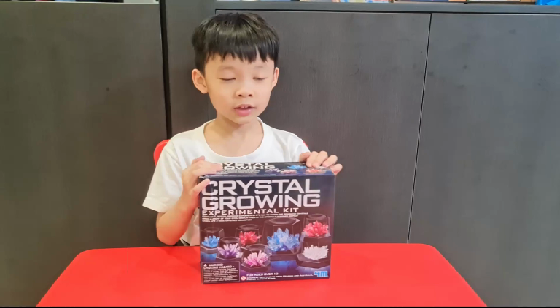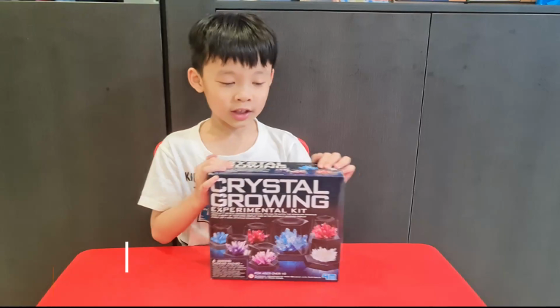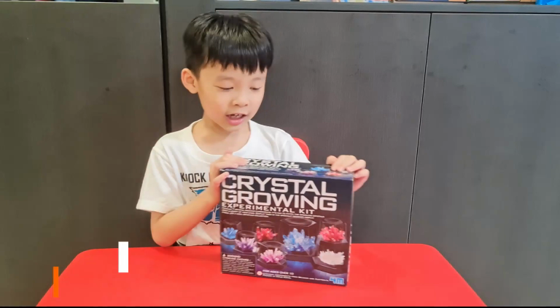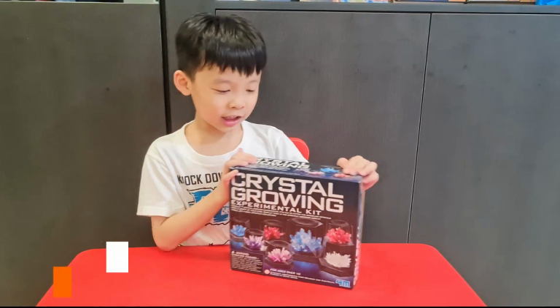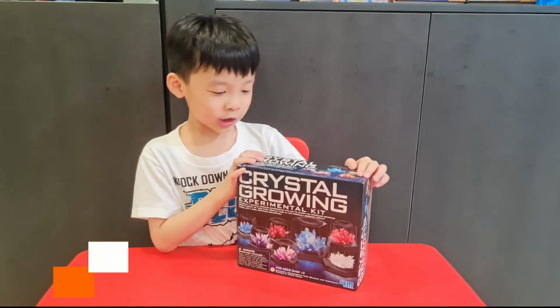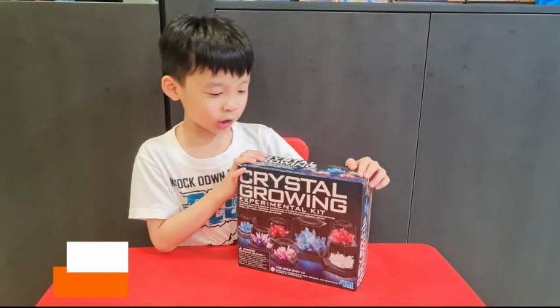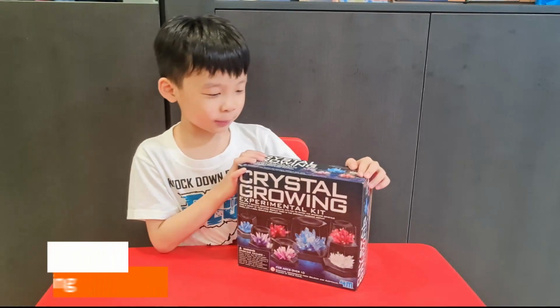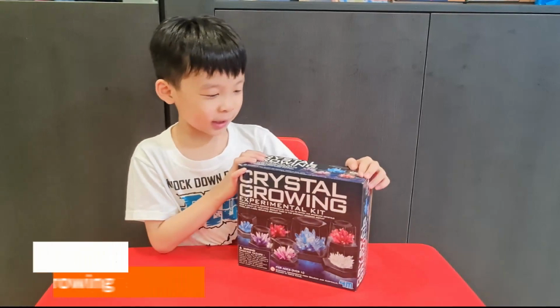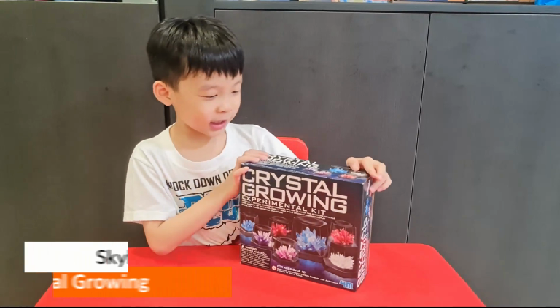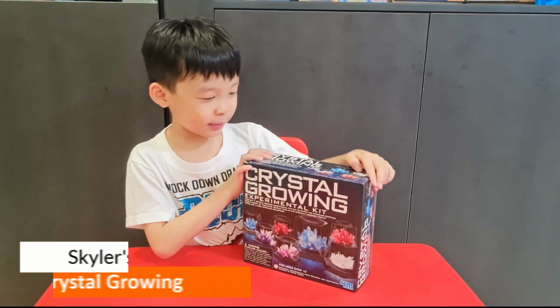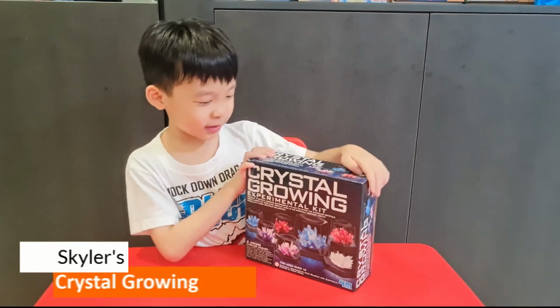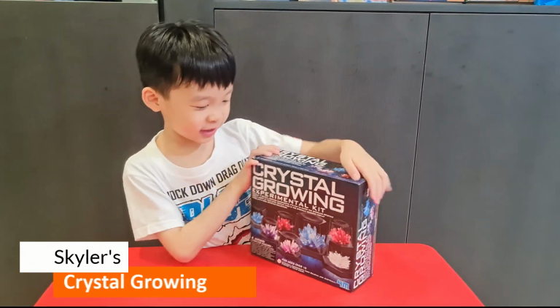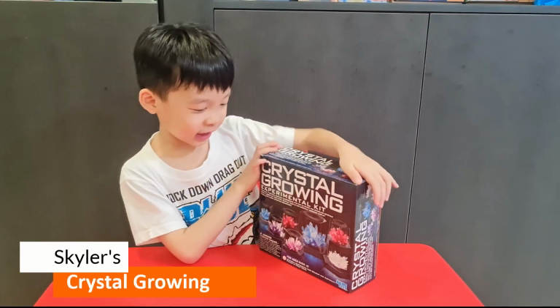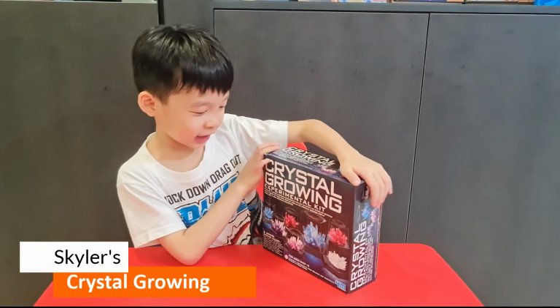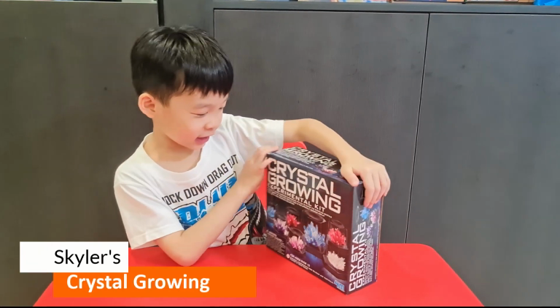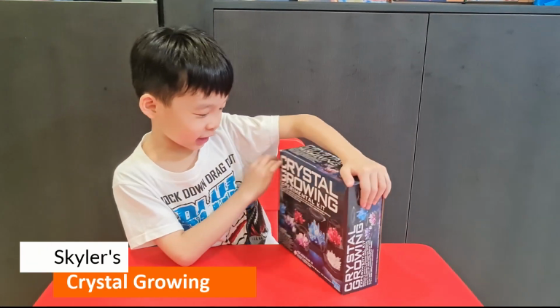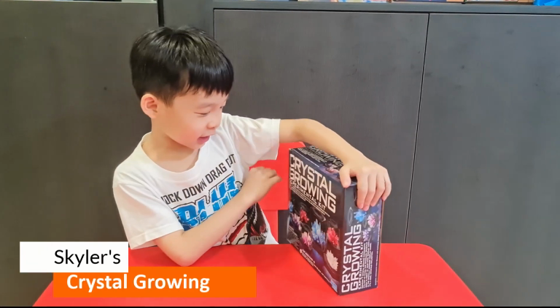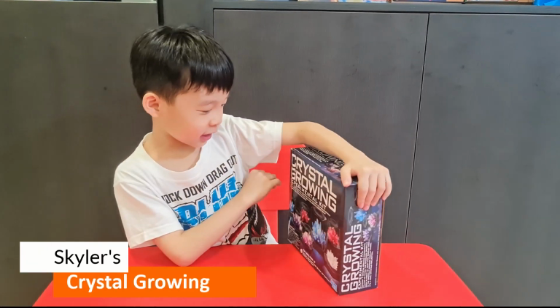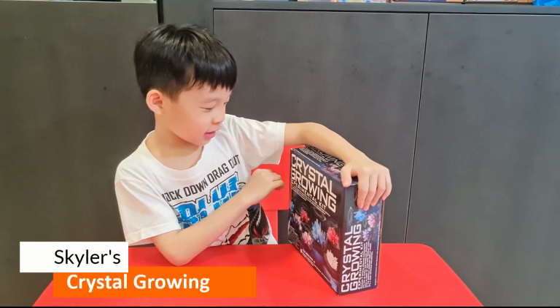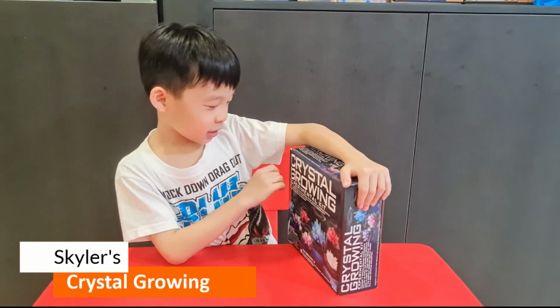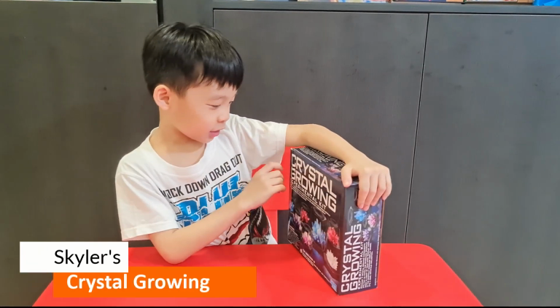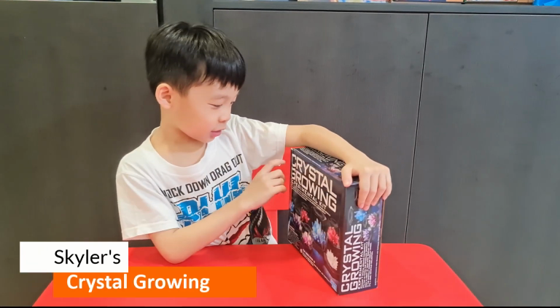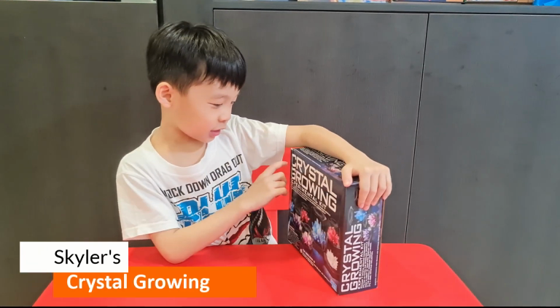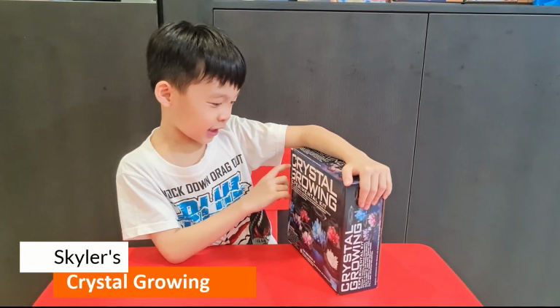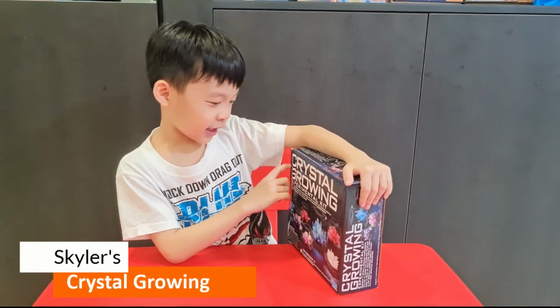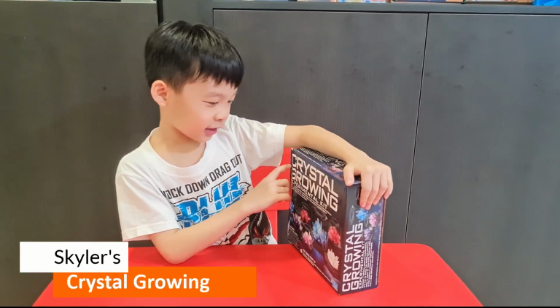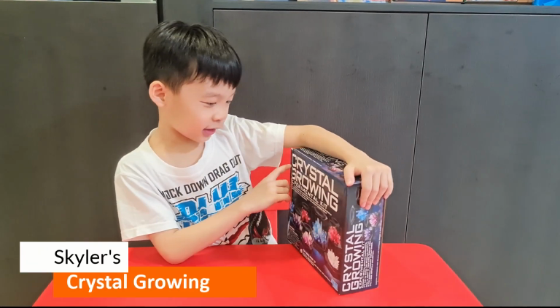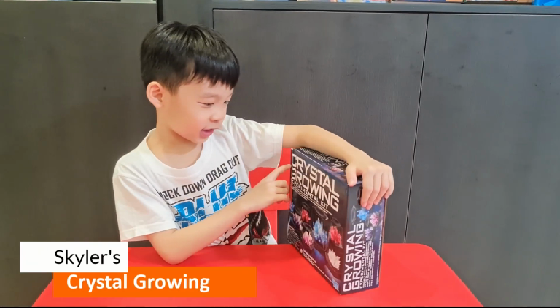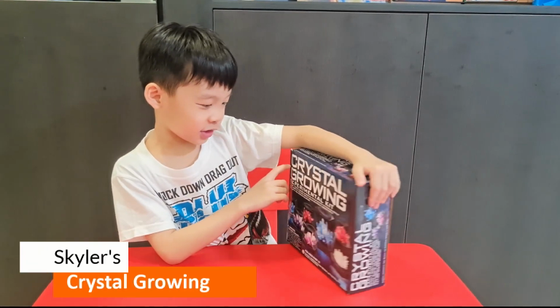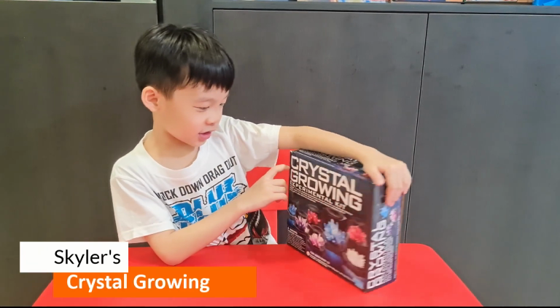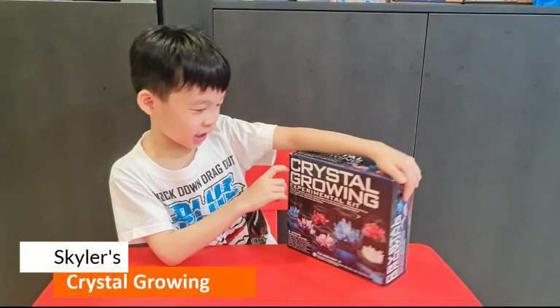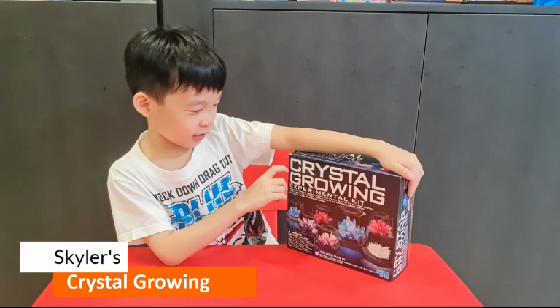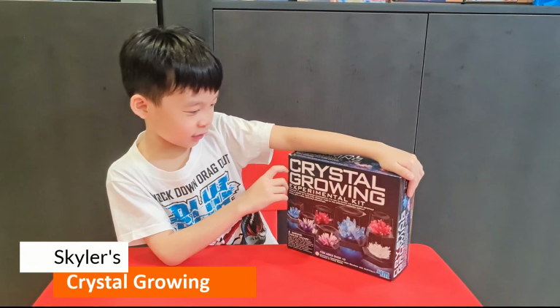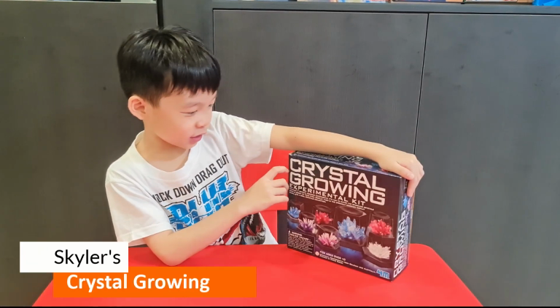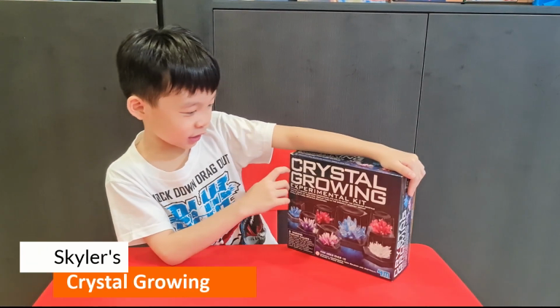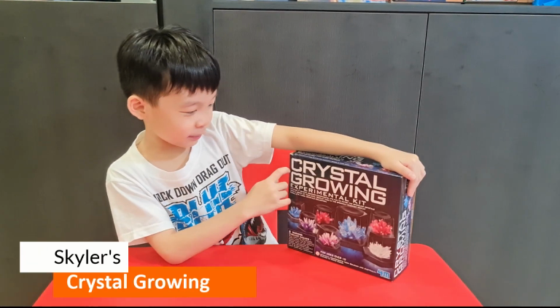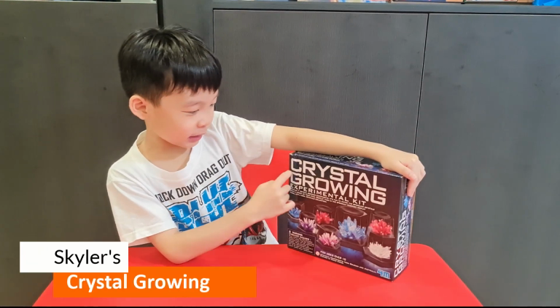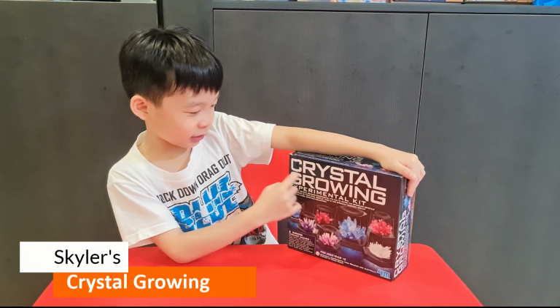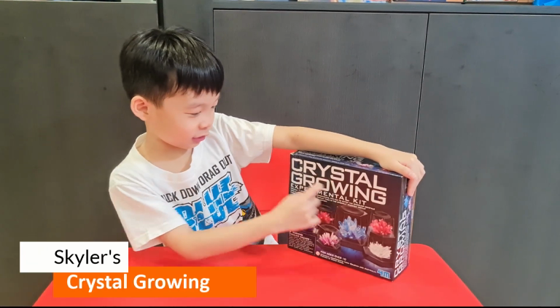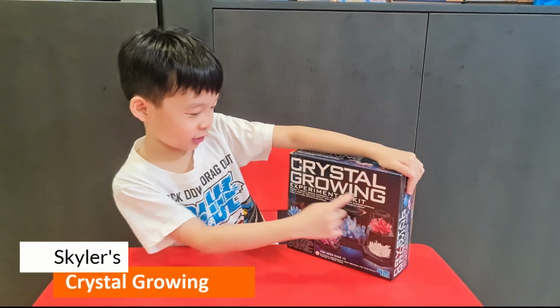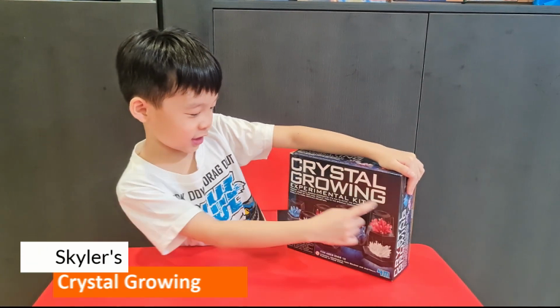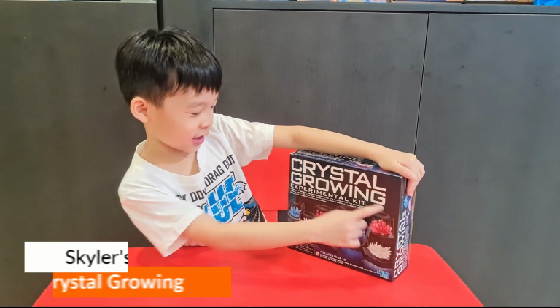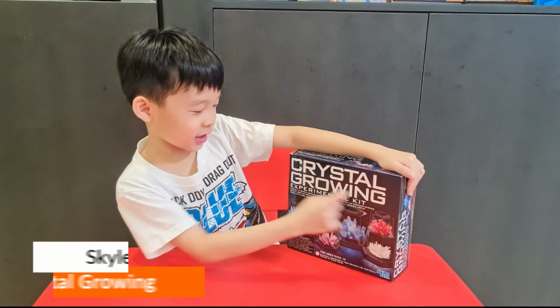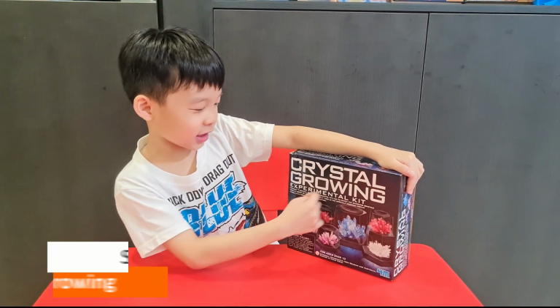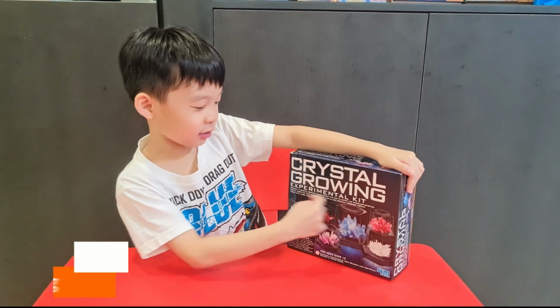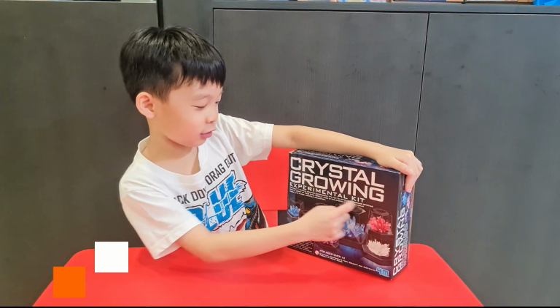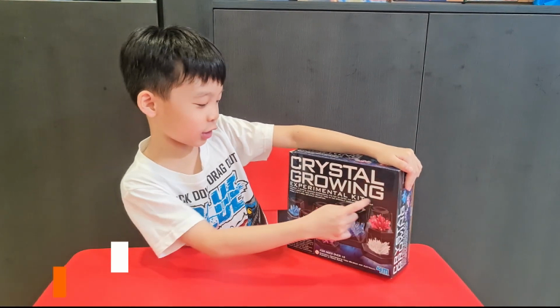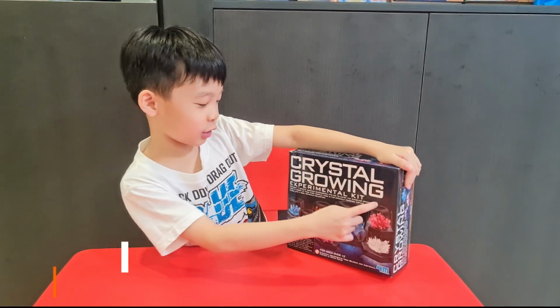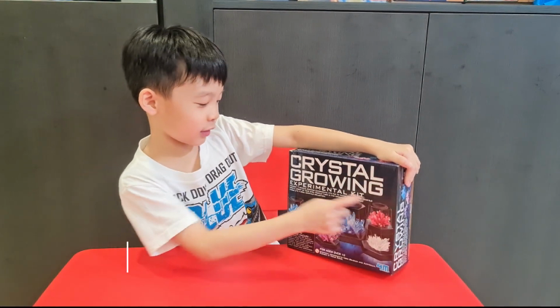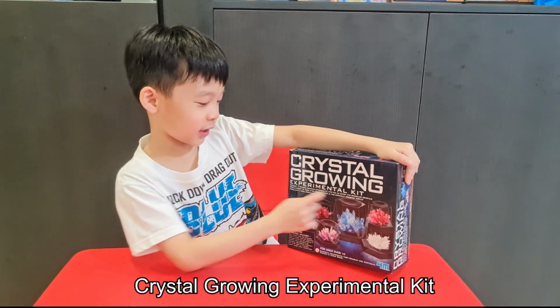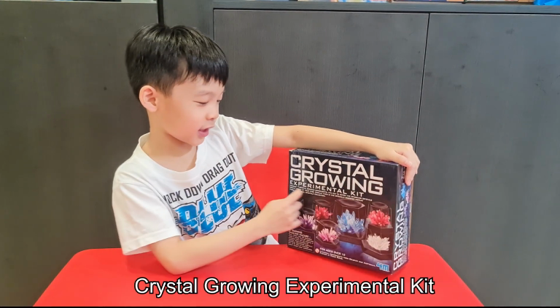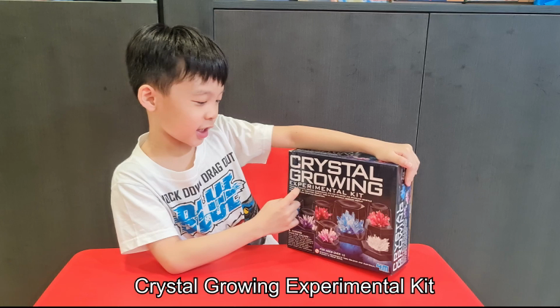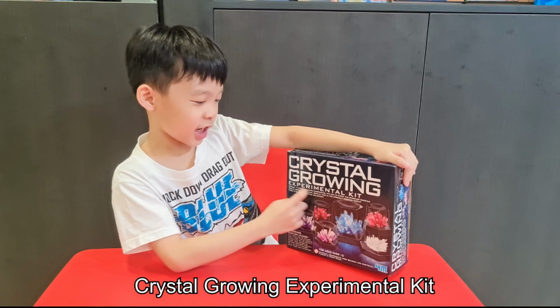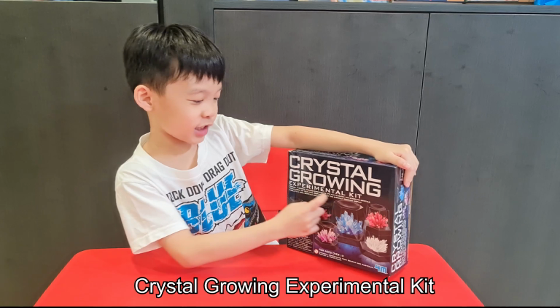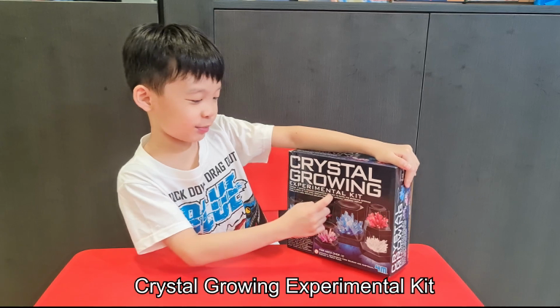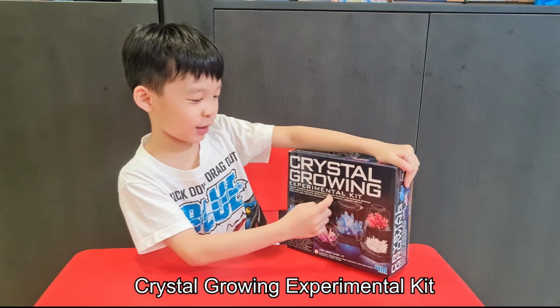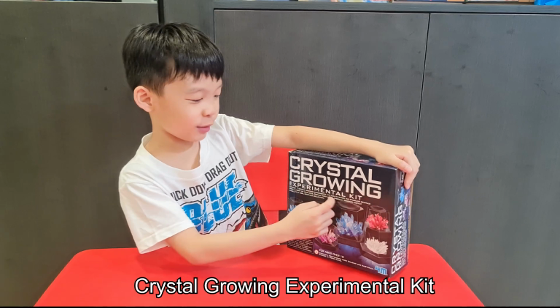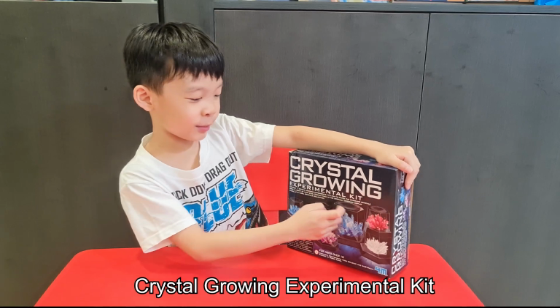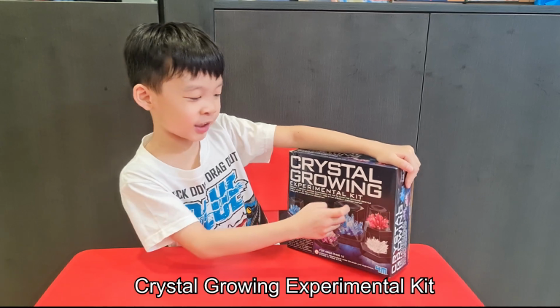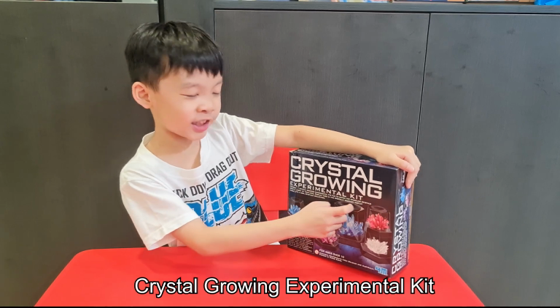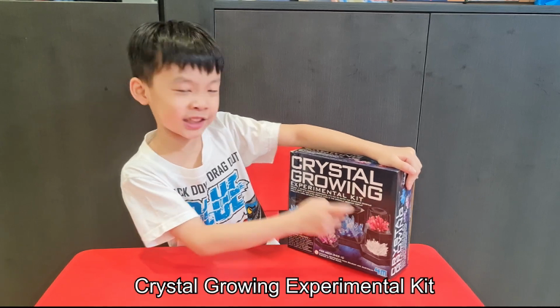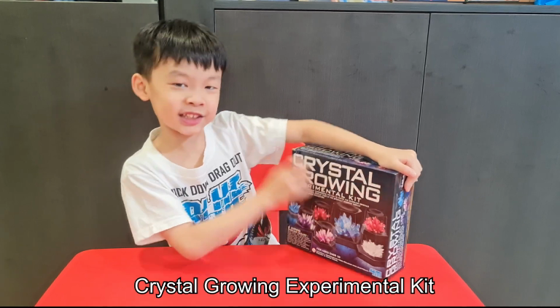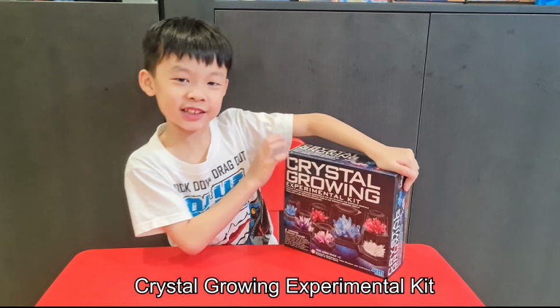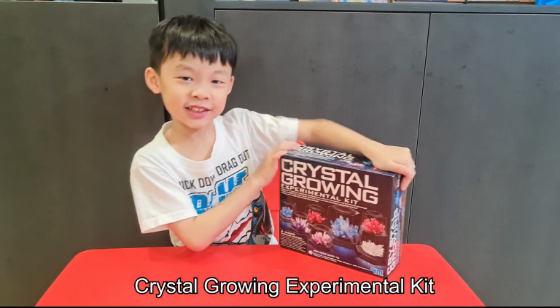Hello, my name is Skylar. Today I am going to share with you about the Crystal Glowing Experimental Kit.